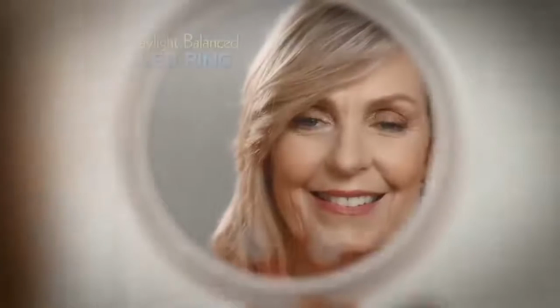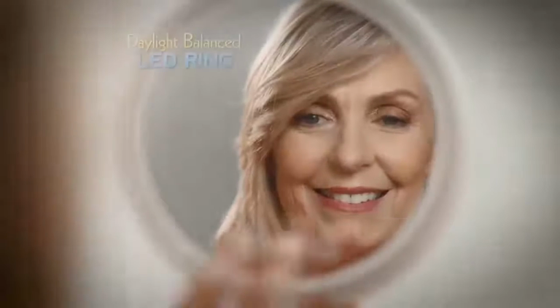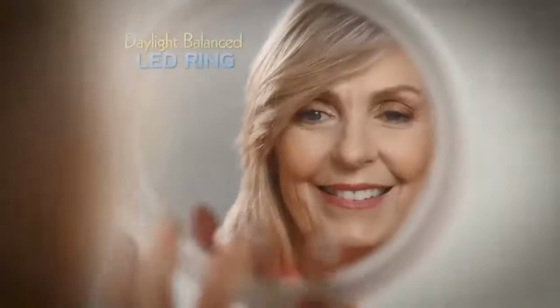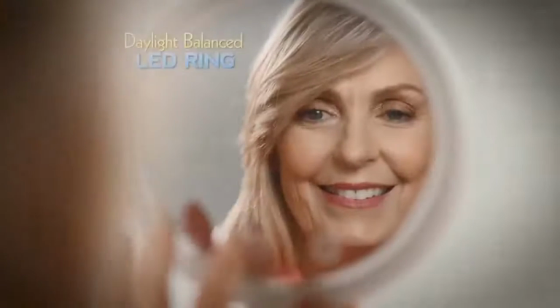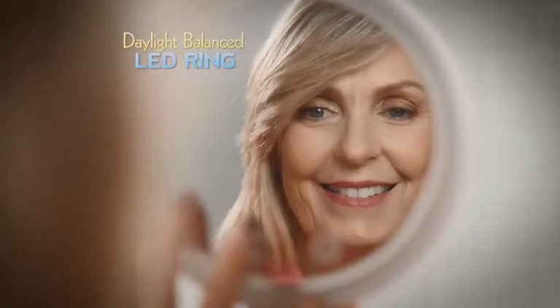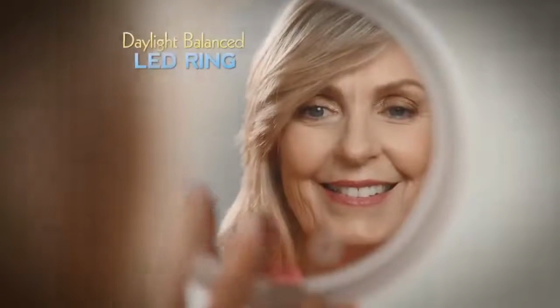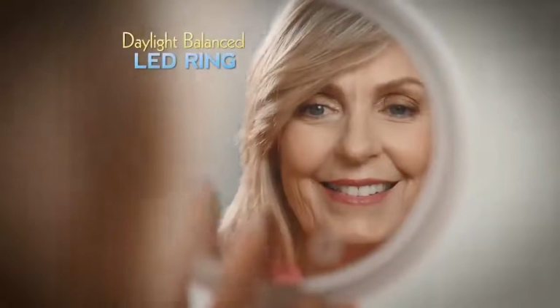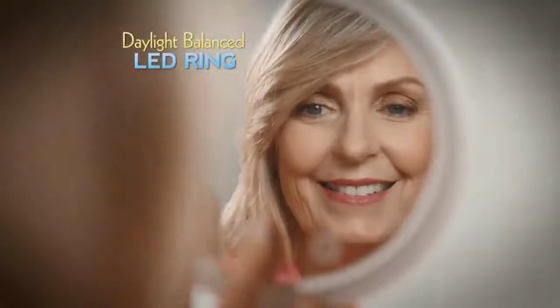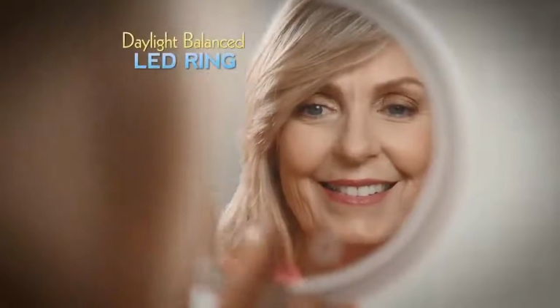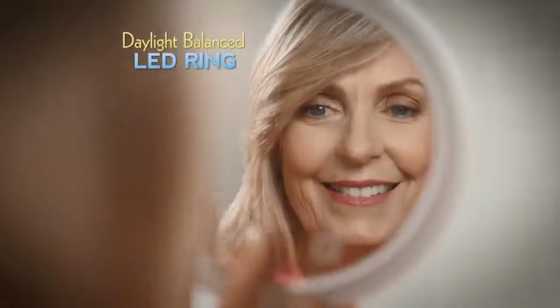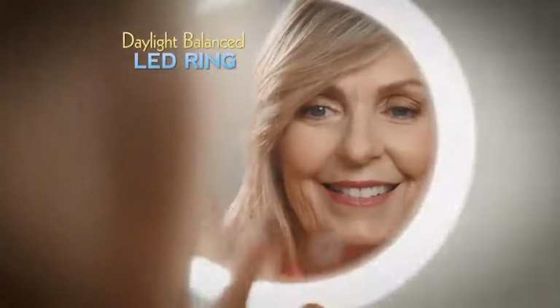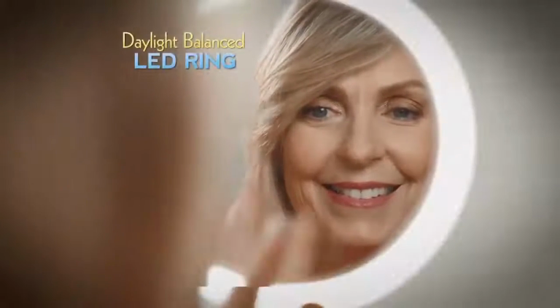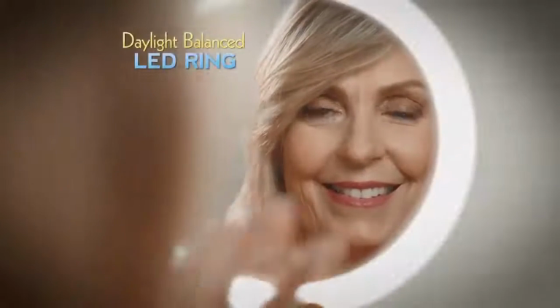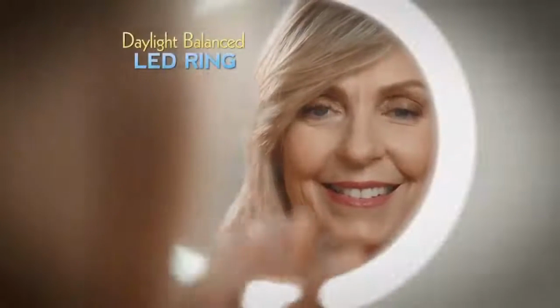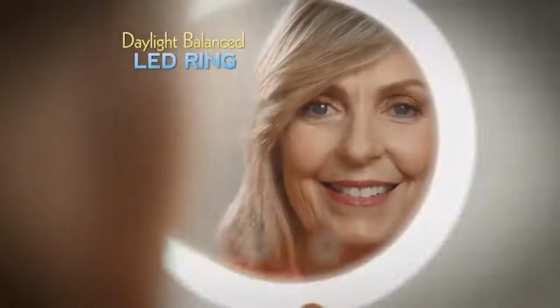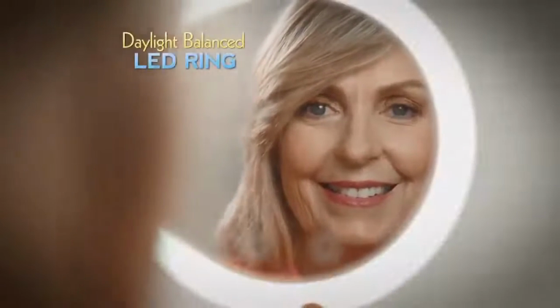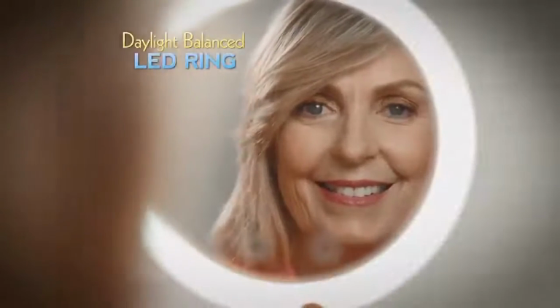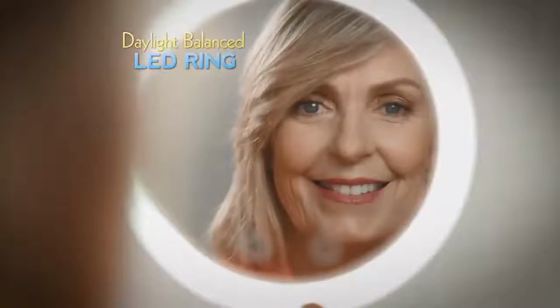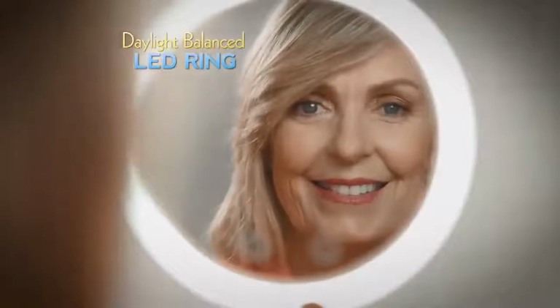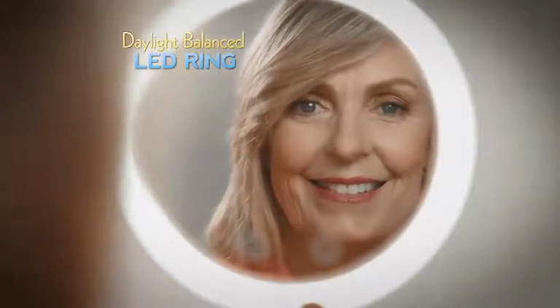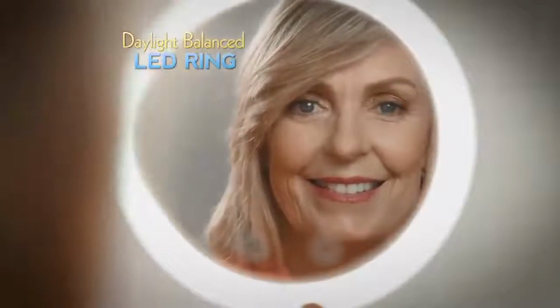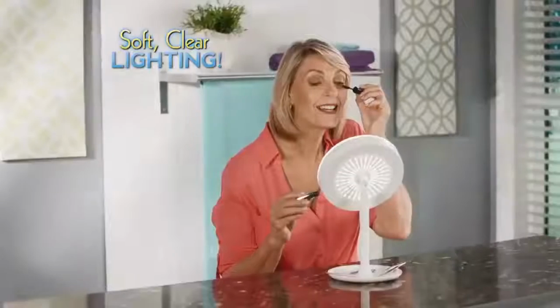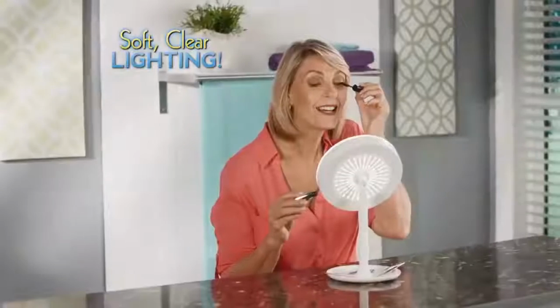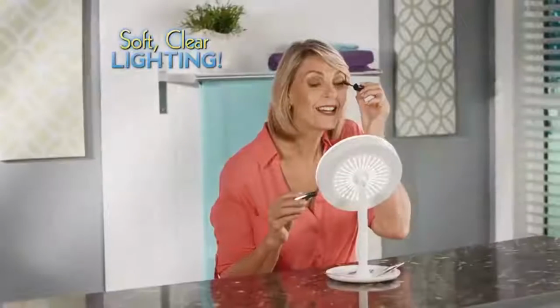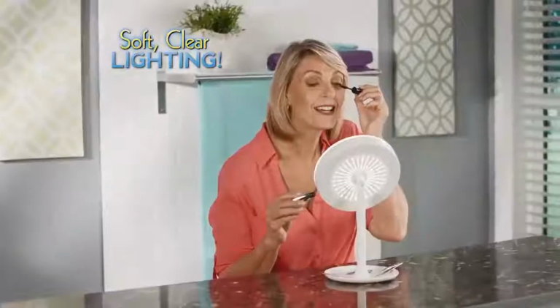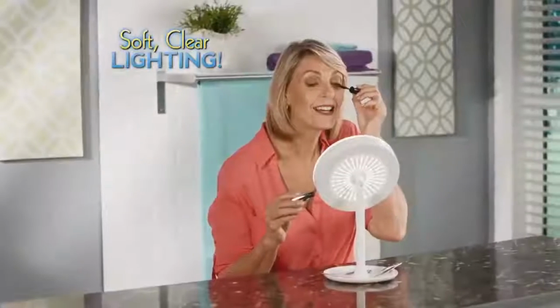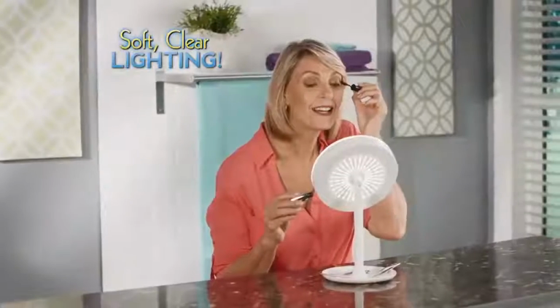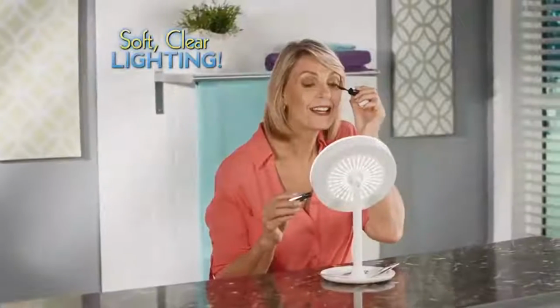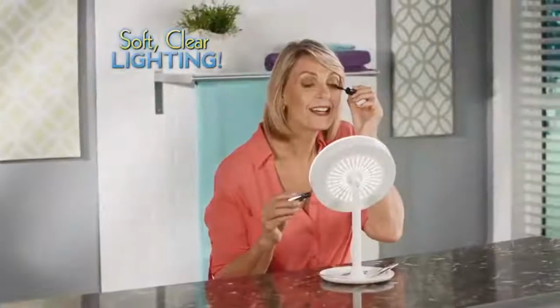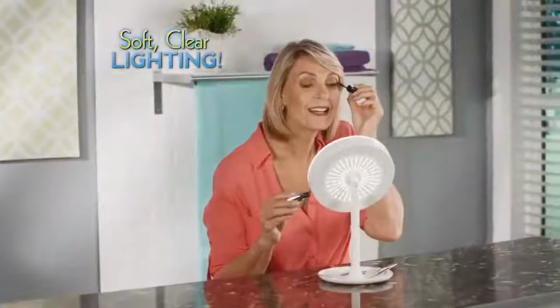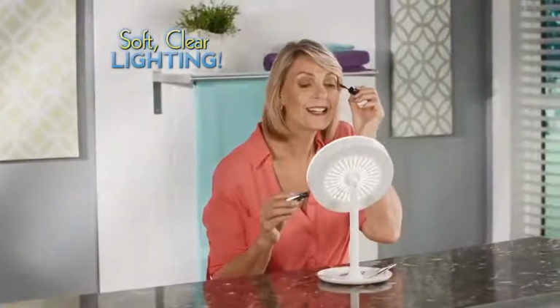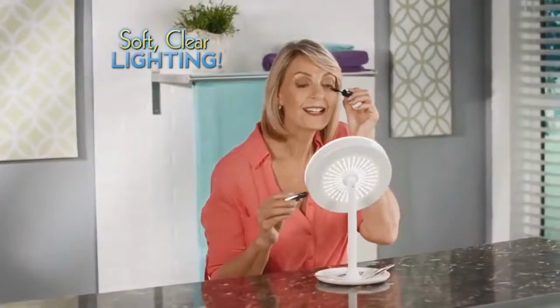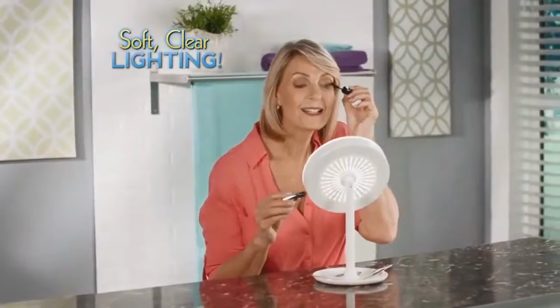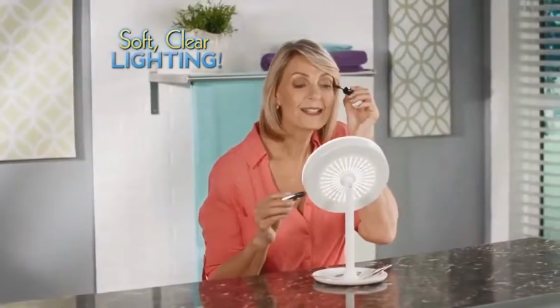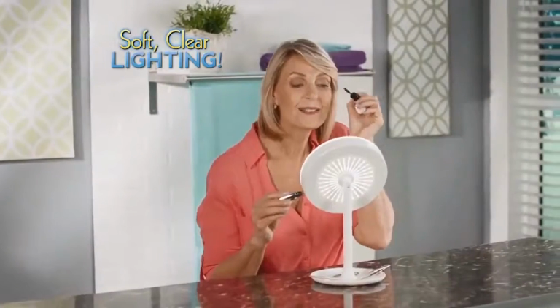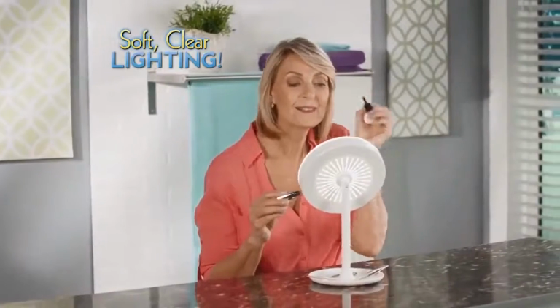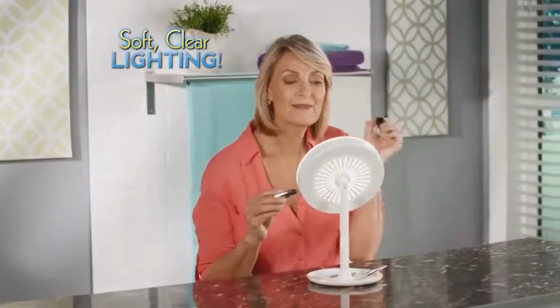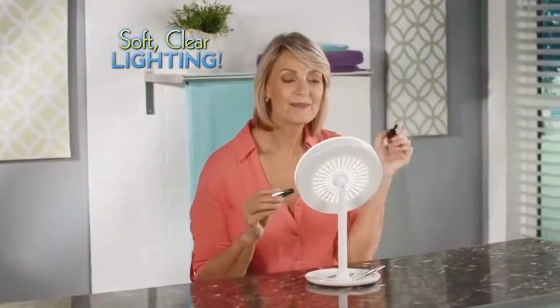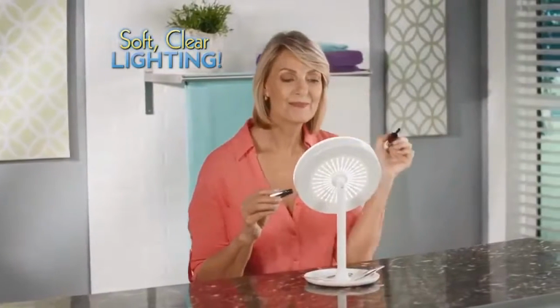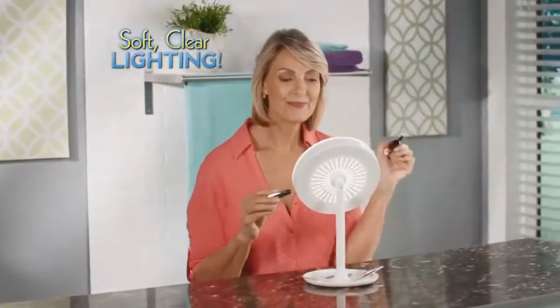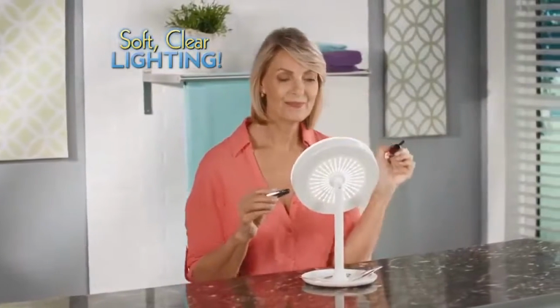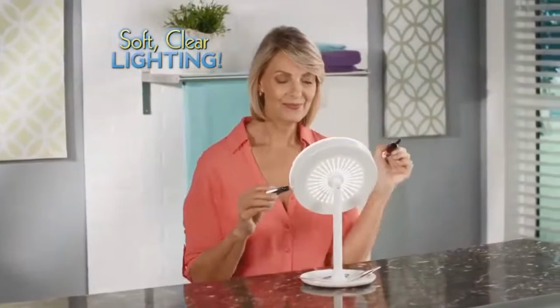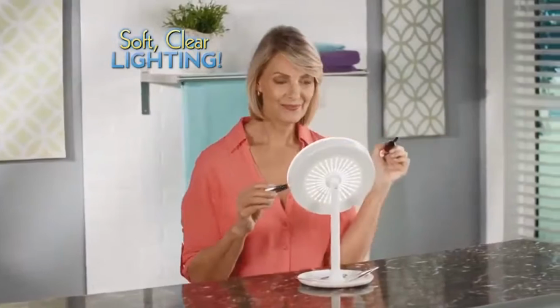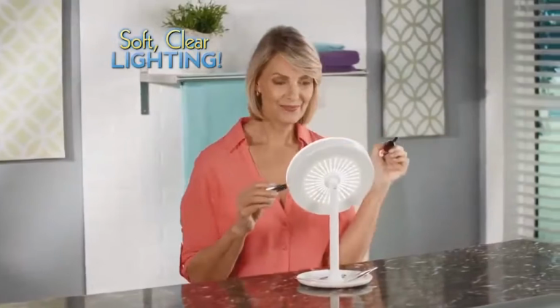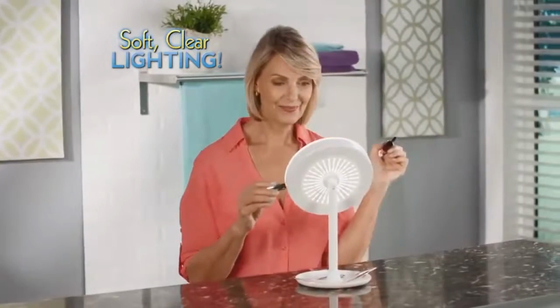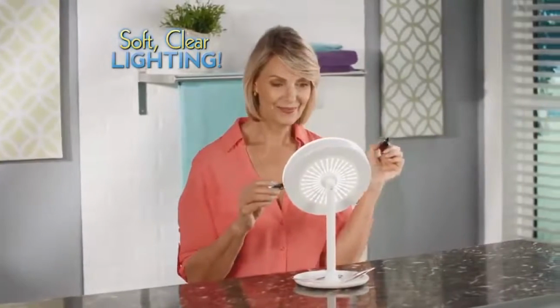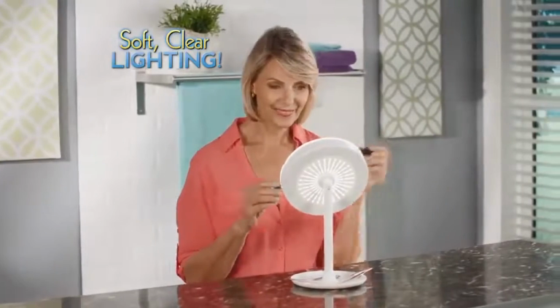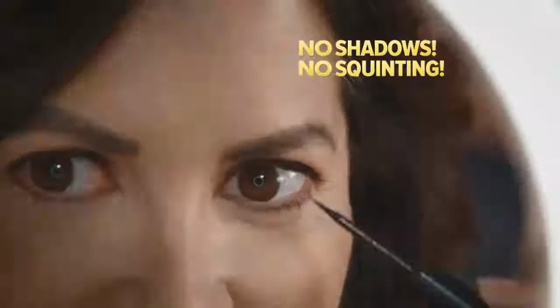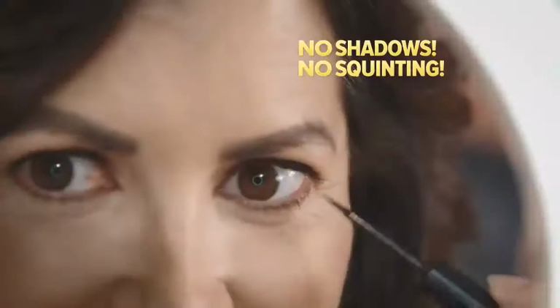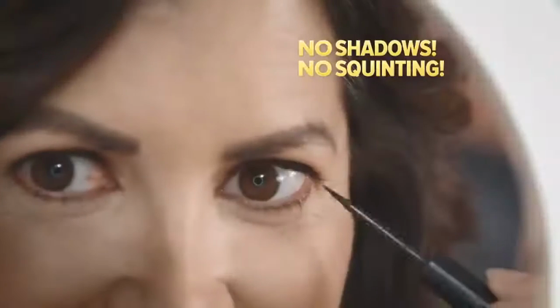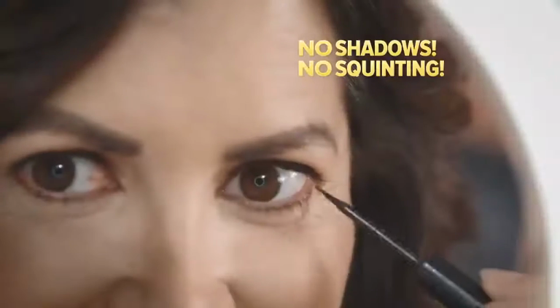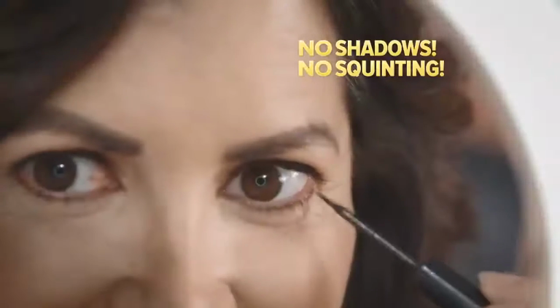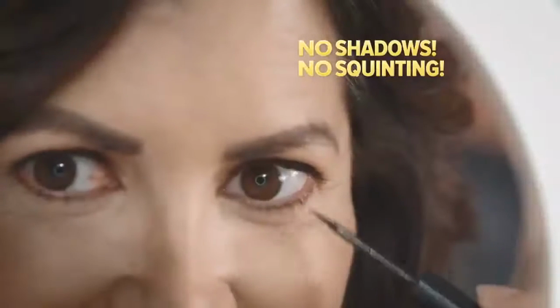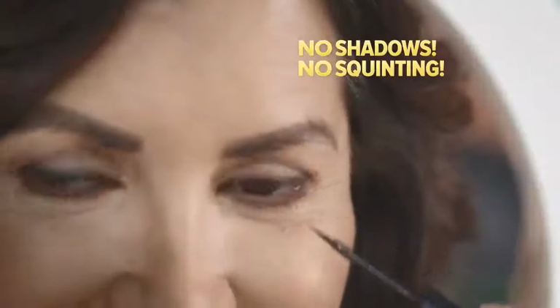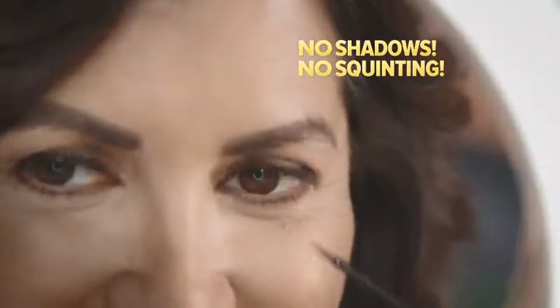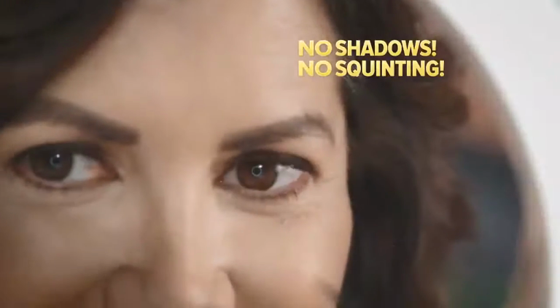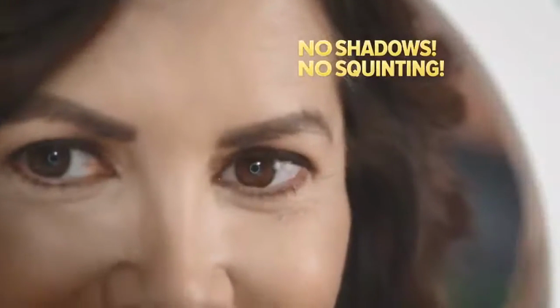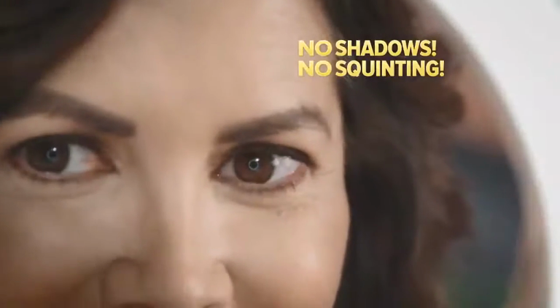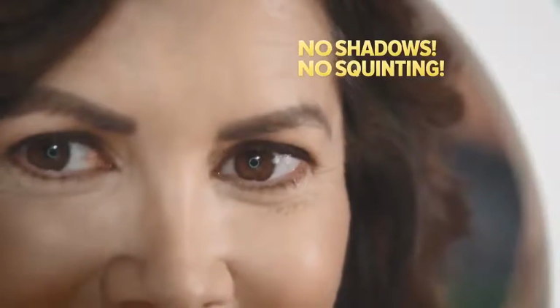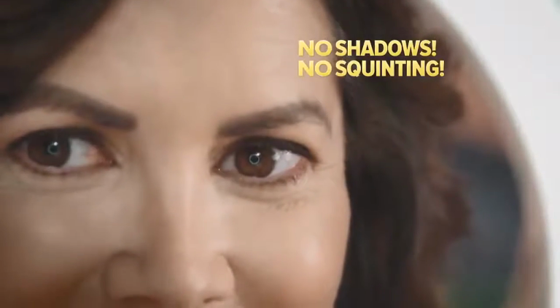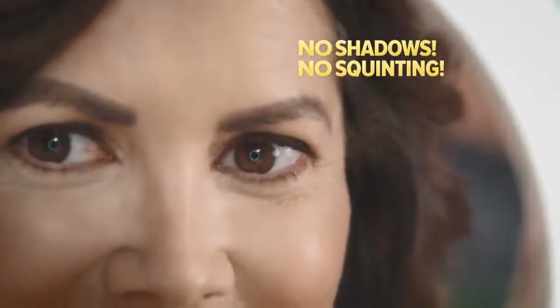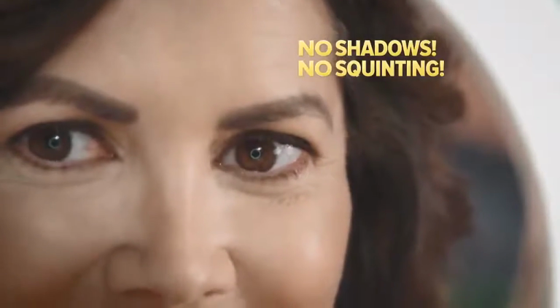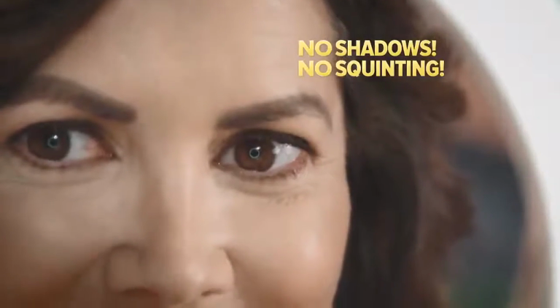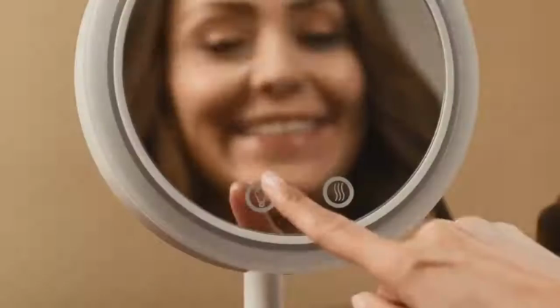Plus, the daylight balanced LED ring offers soft clear lighting so you get all the brightness you need without harsh shadows or squinting.